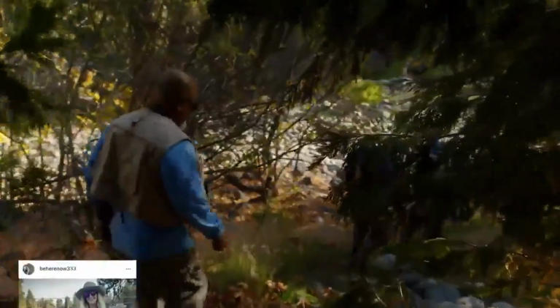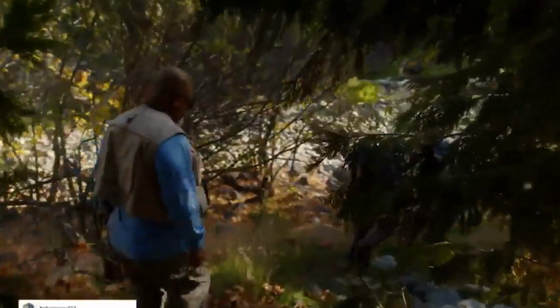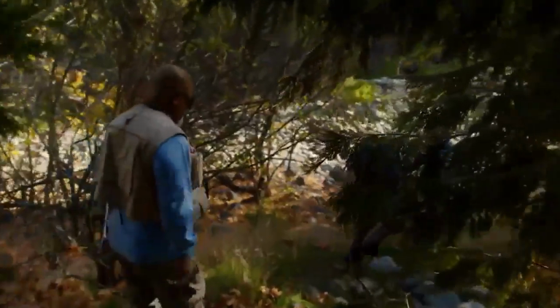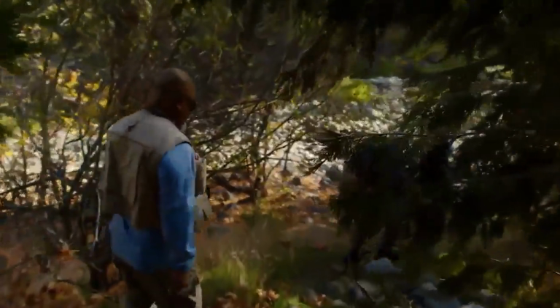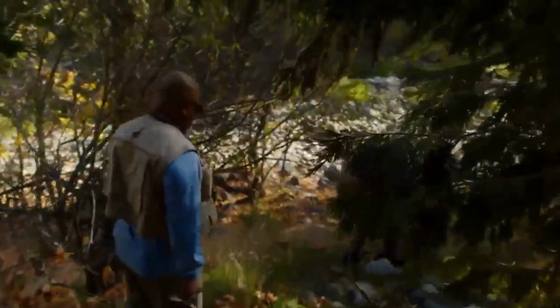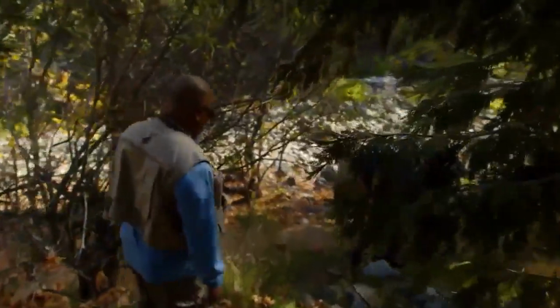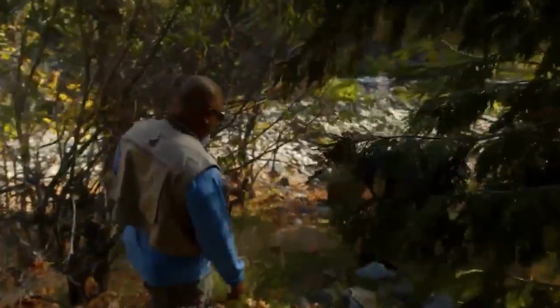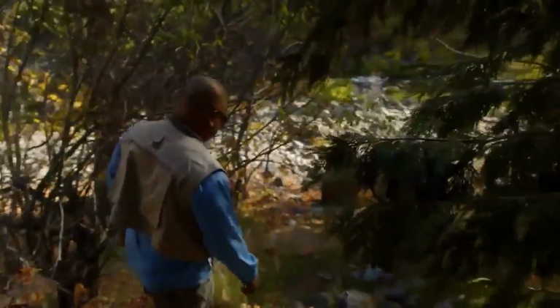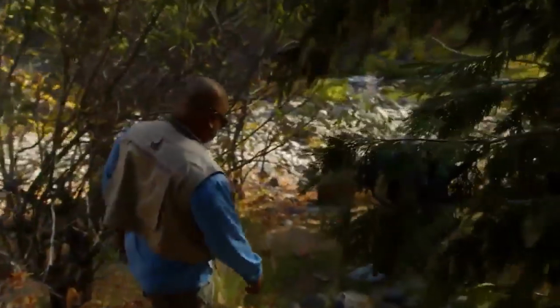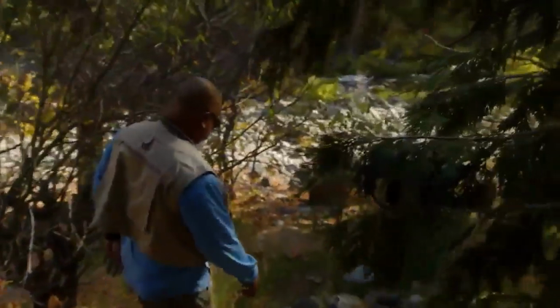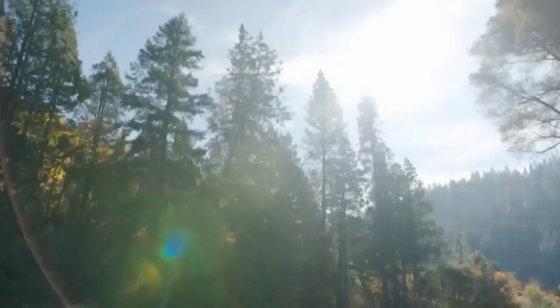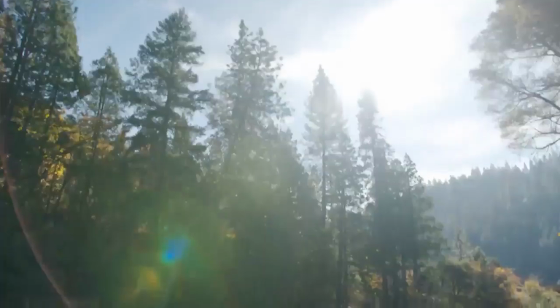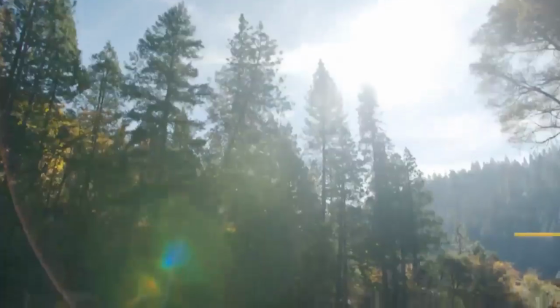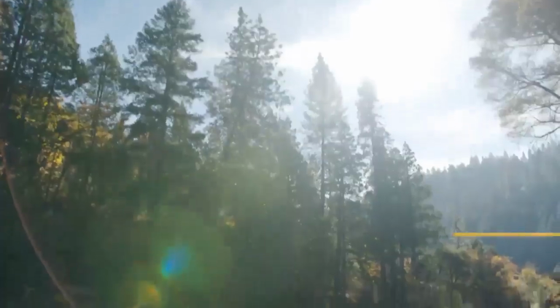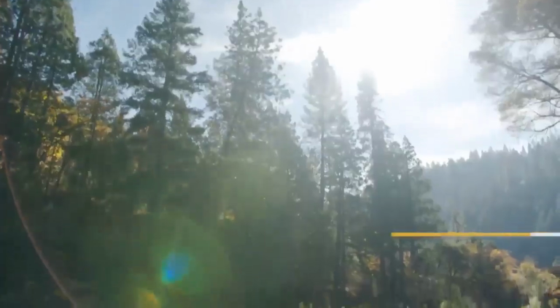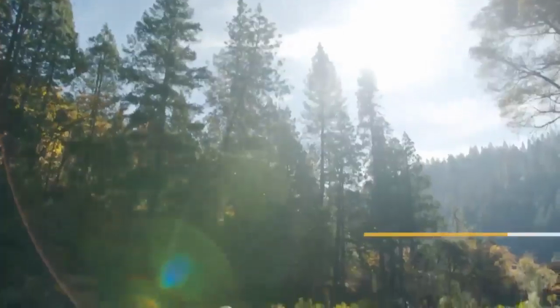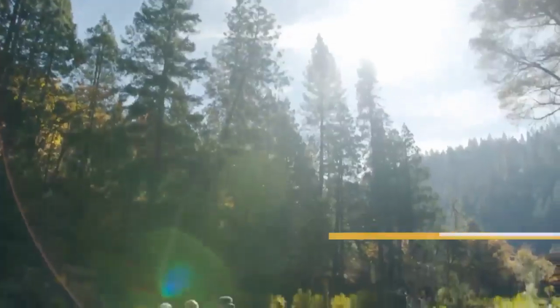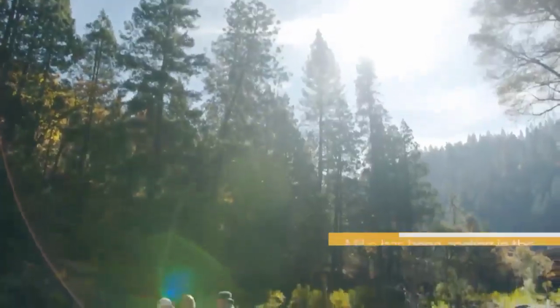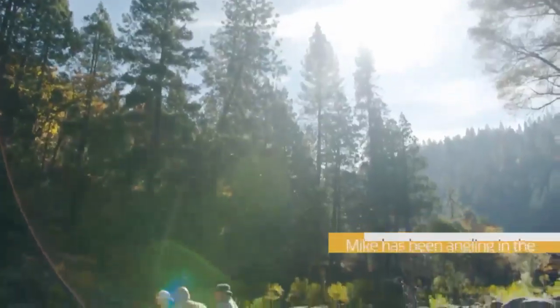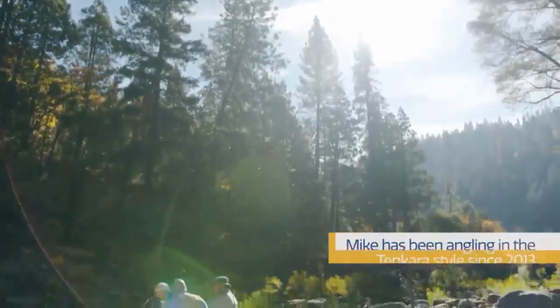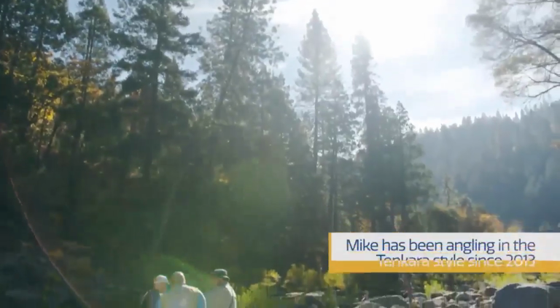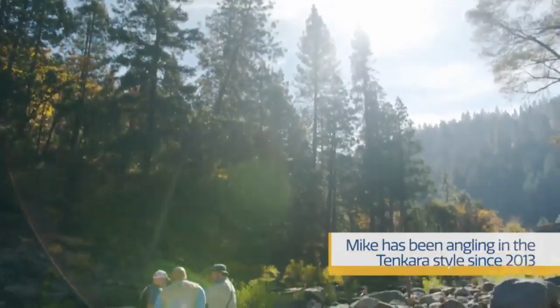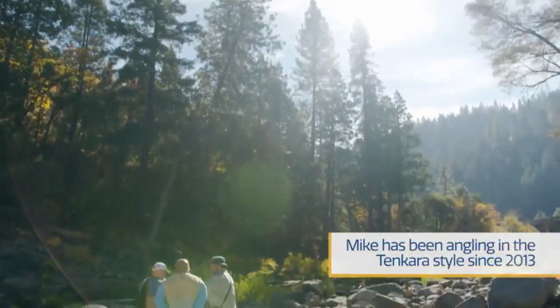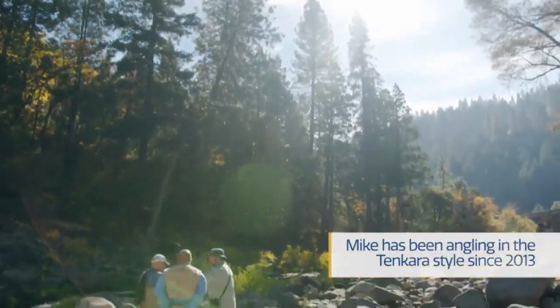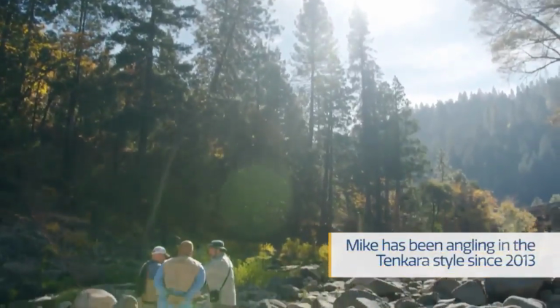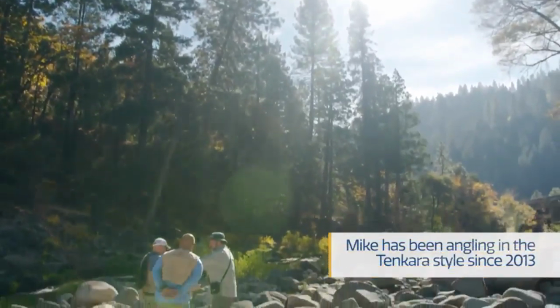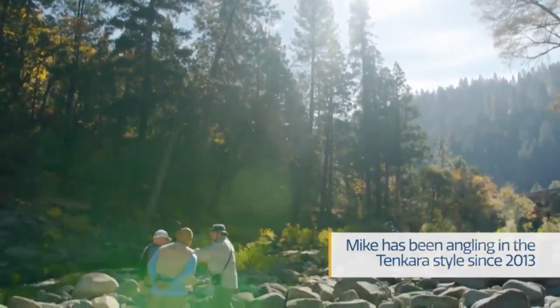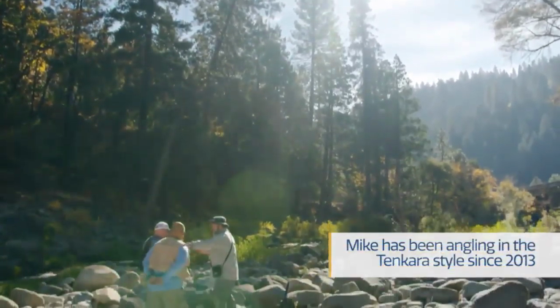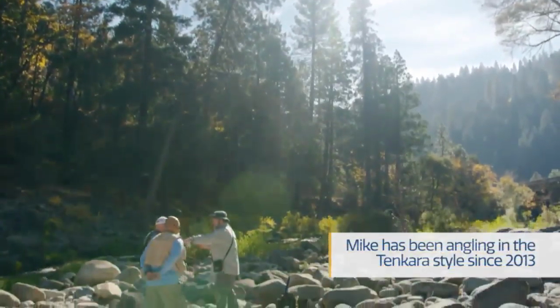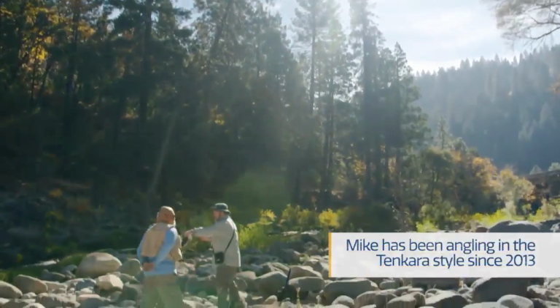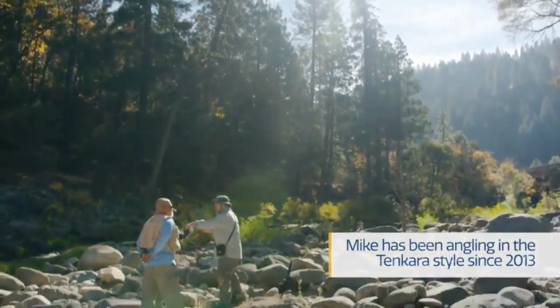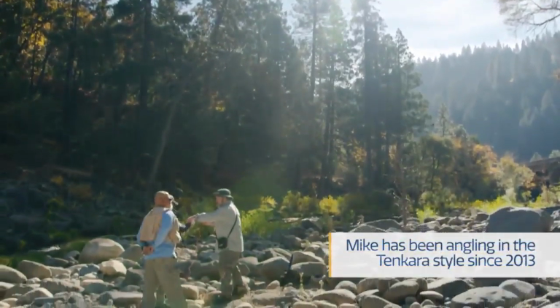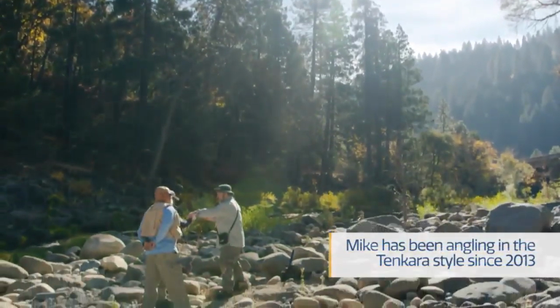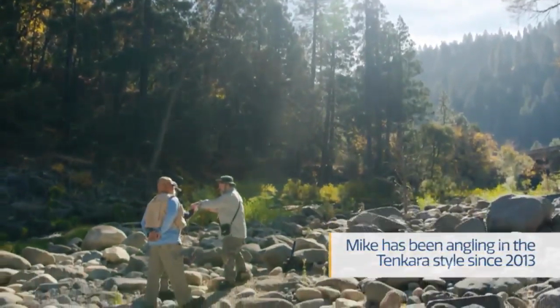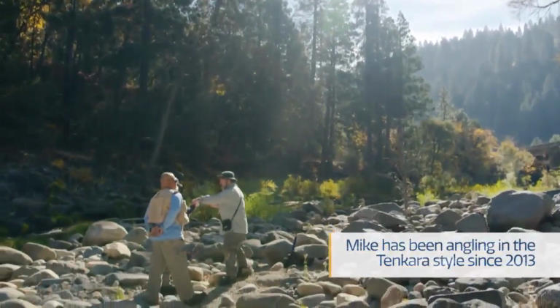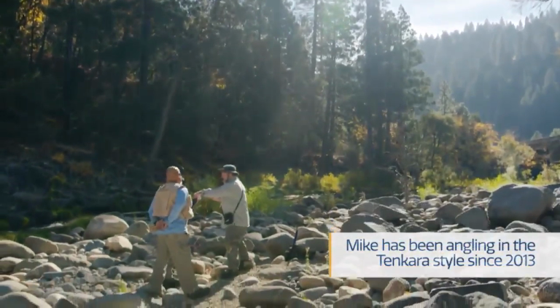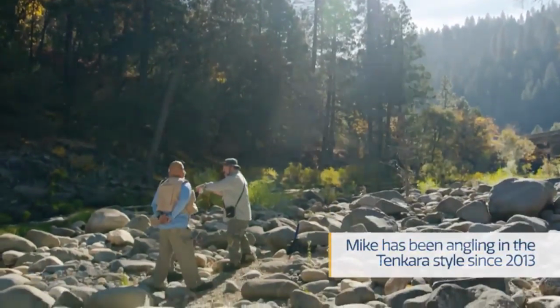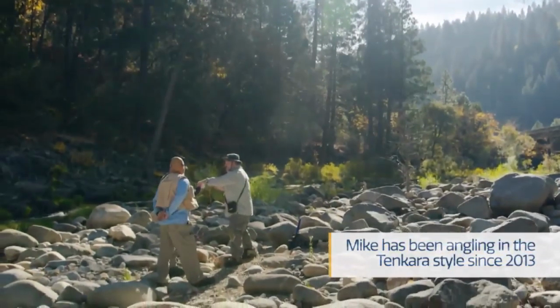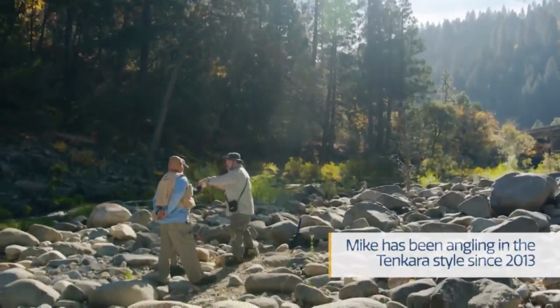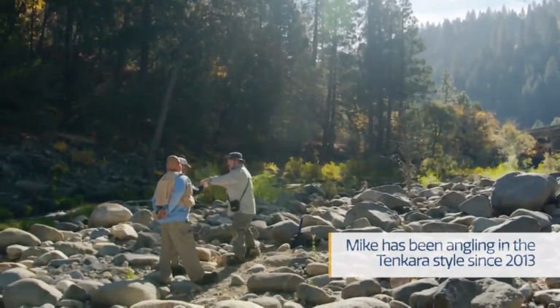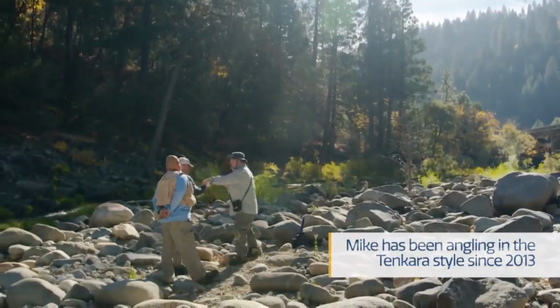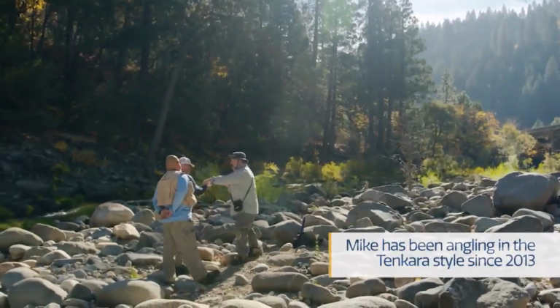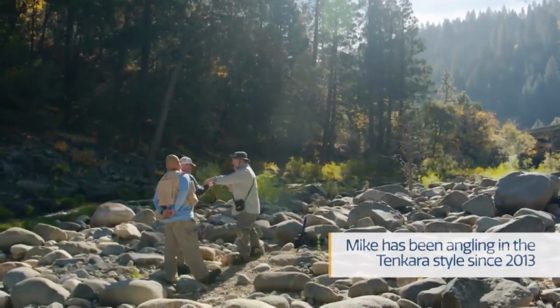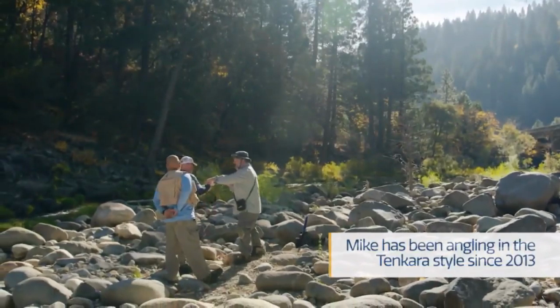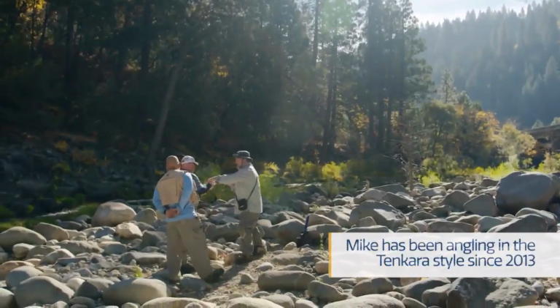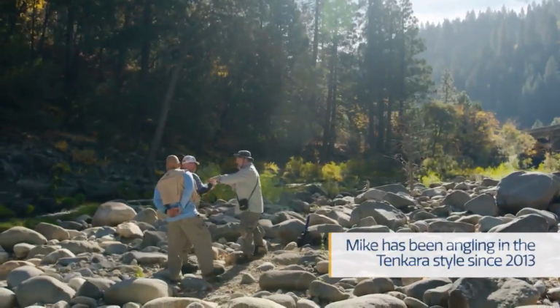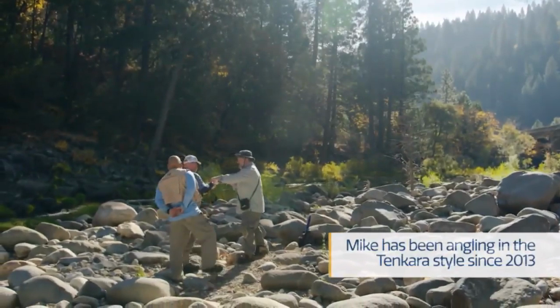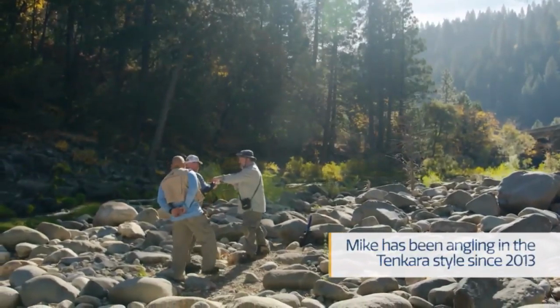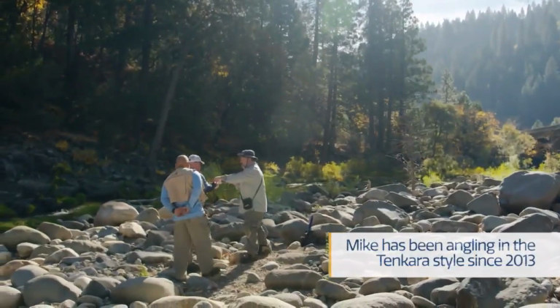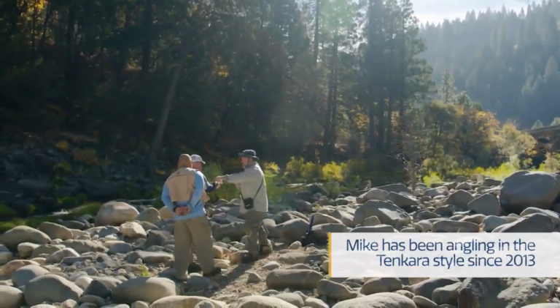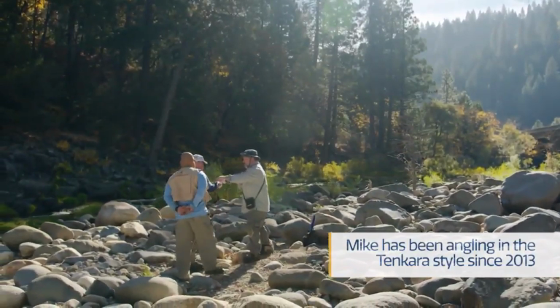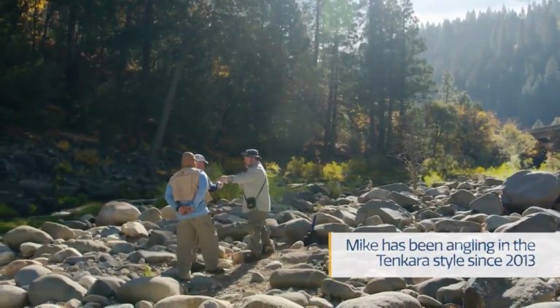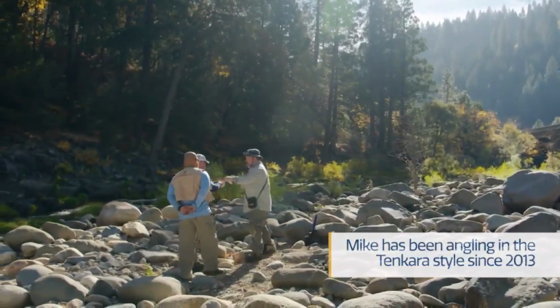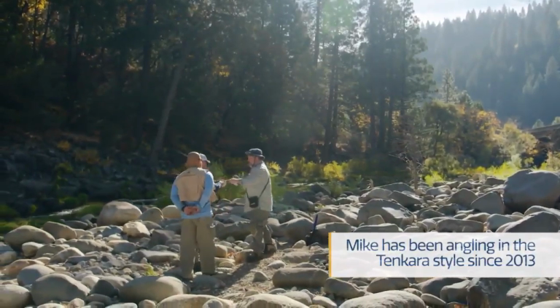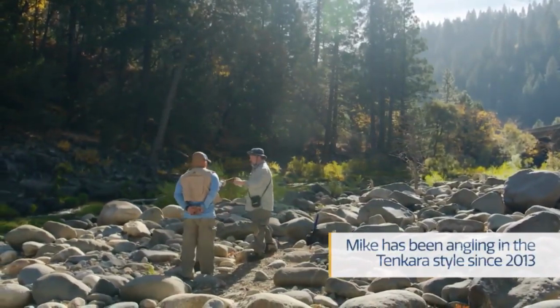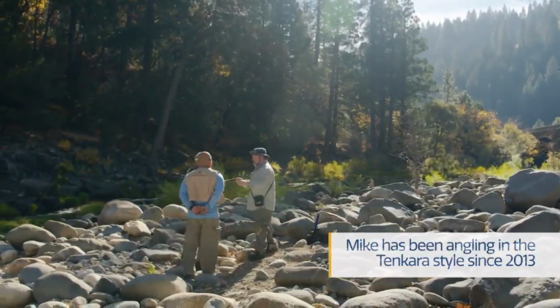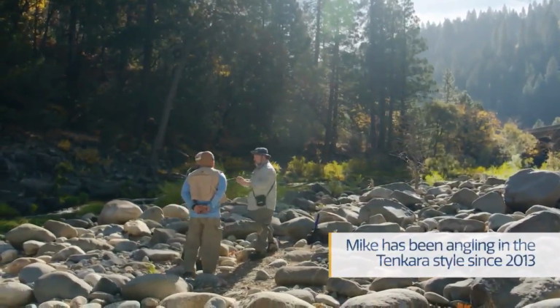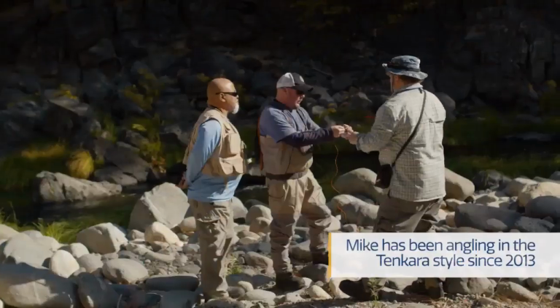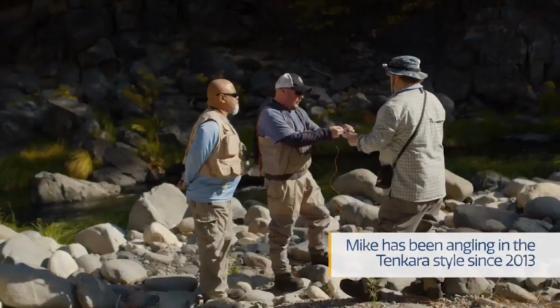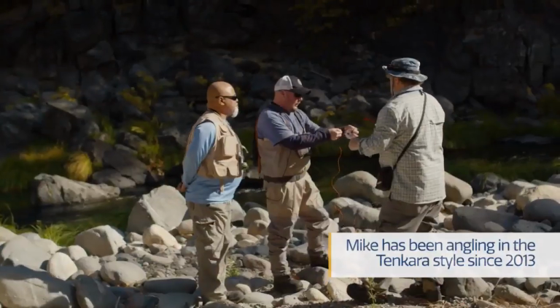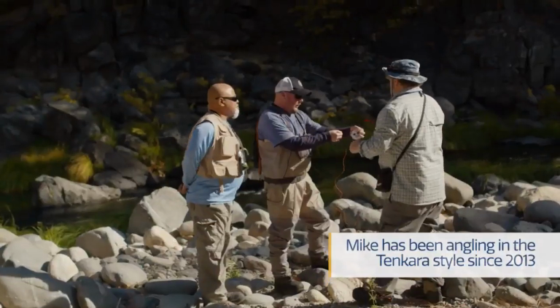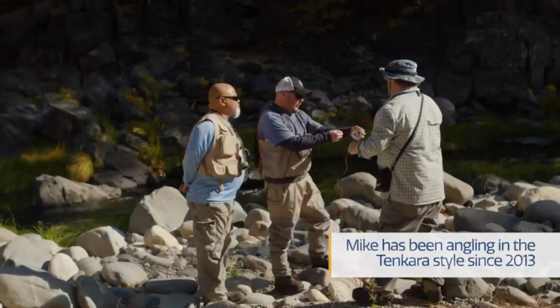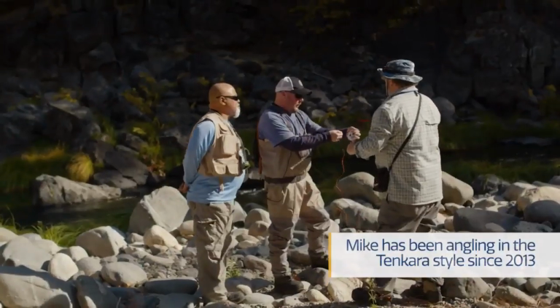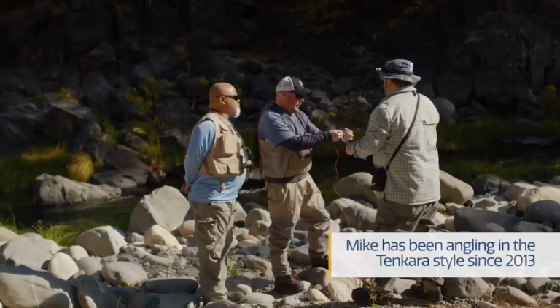Wow, that's pretty. The spot we're fishing today is the South Fork of the American River. You don't need a permit, but you do need a fishing license.